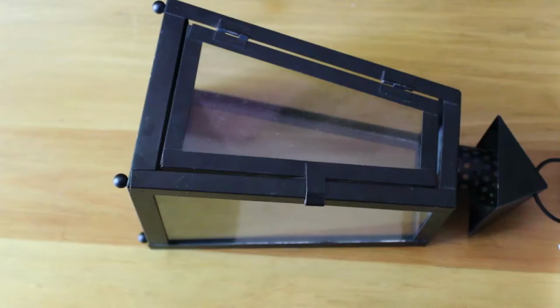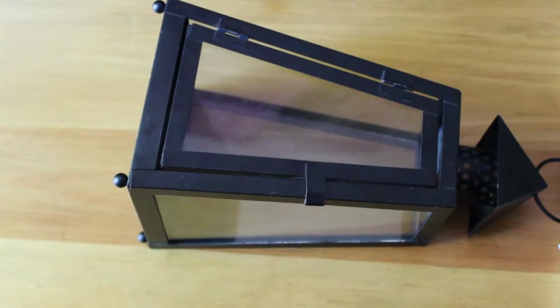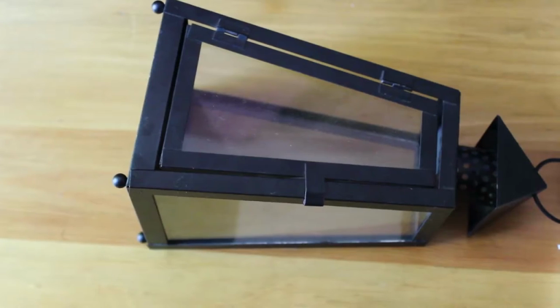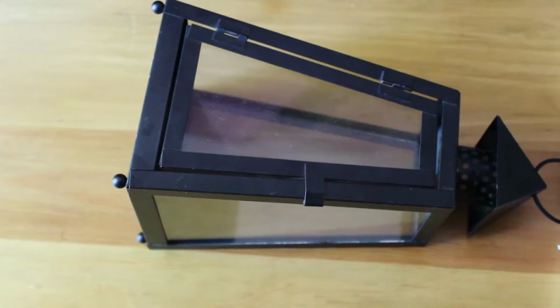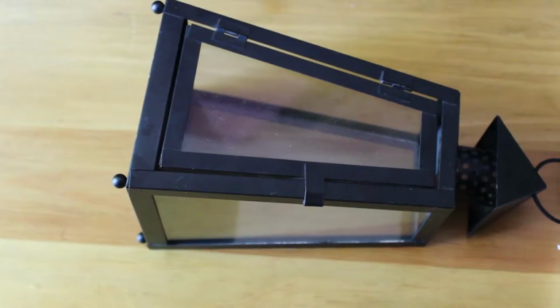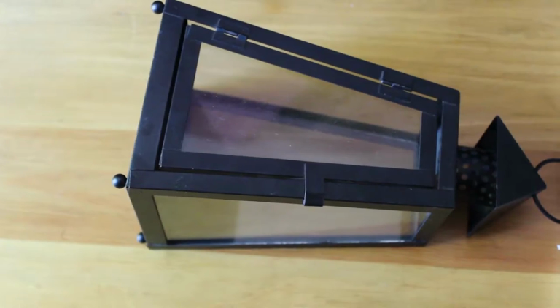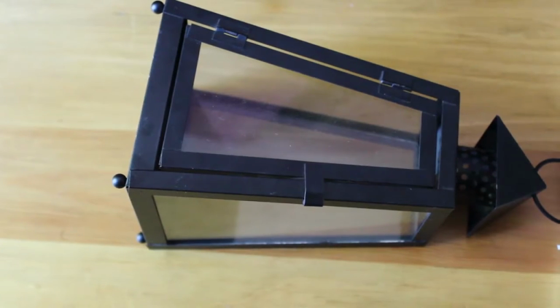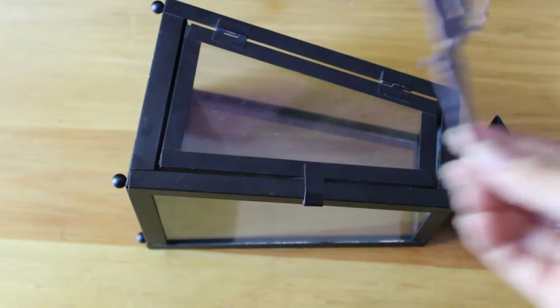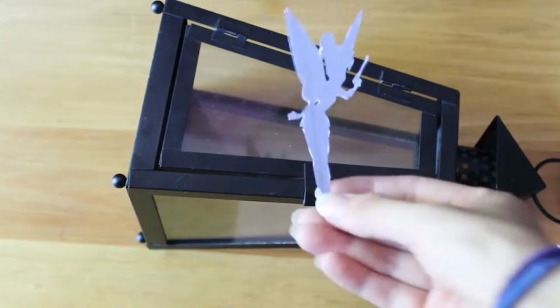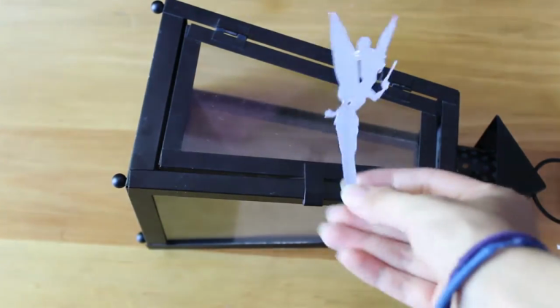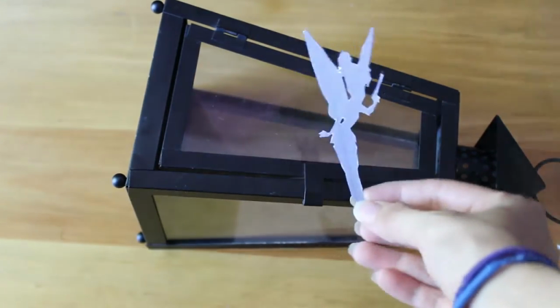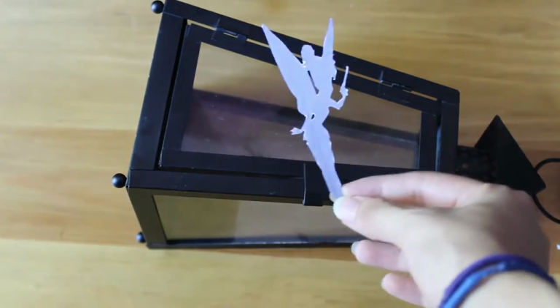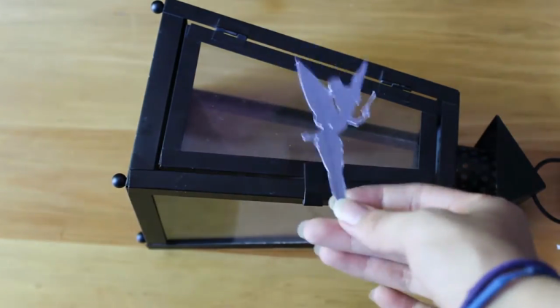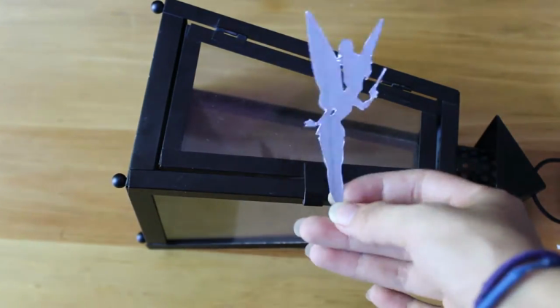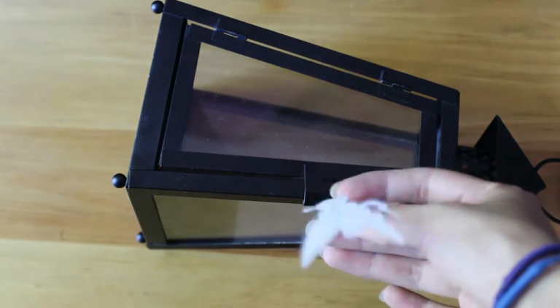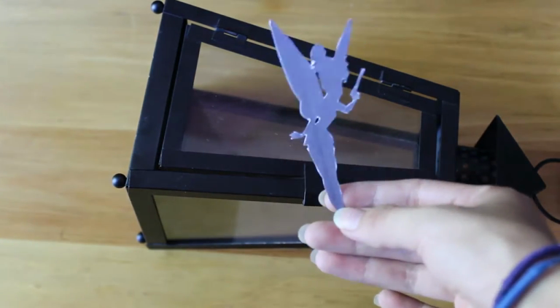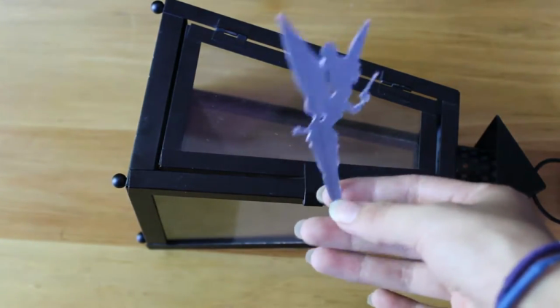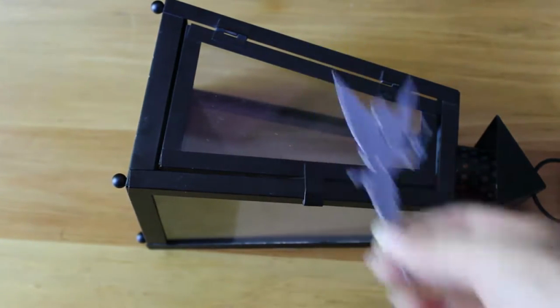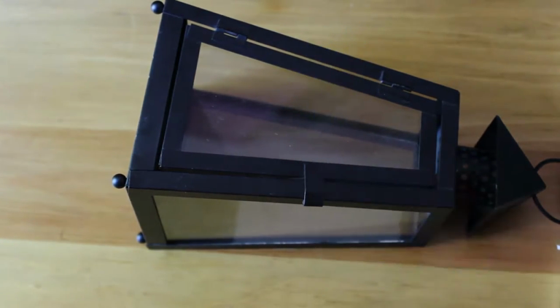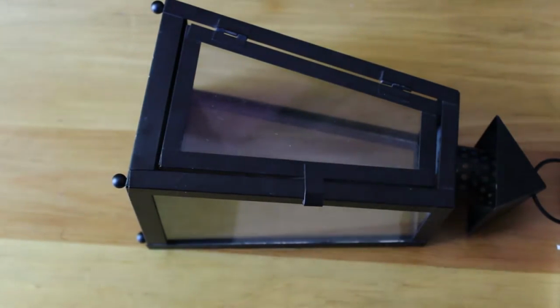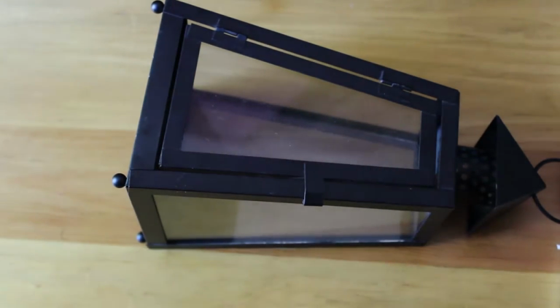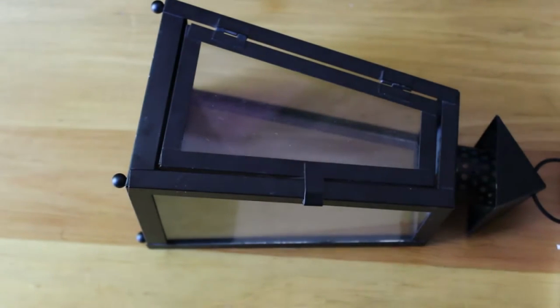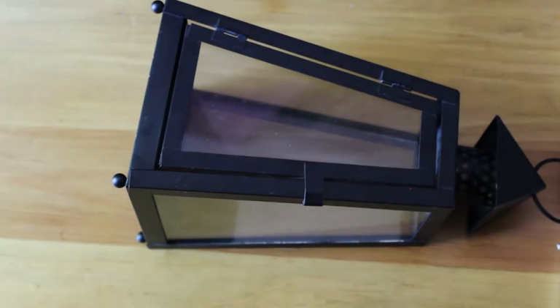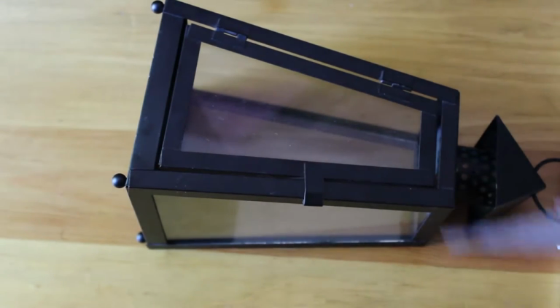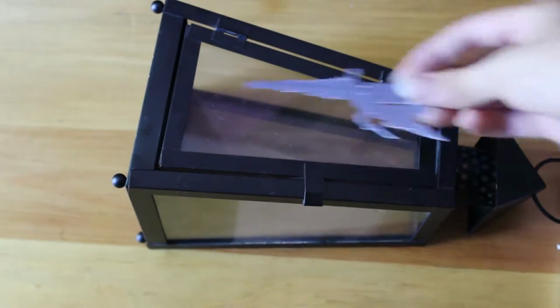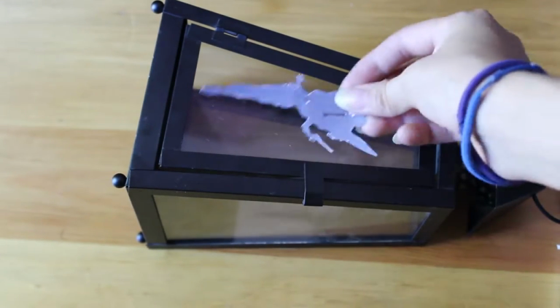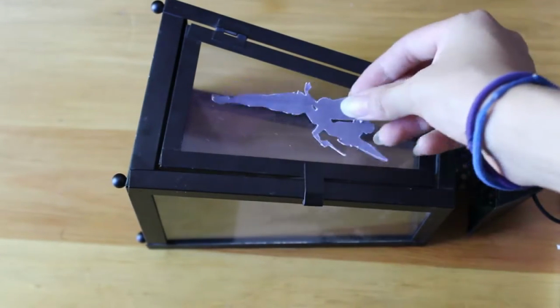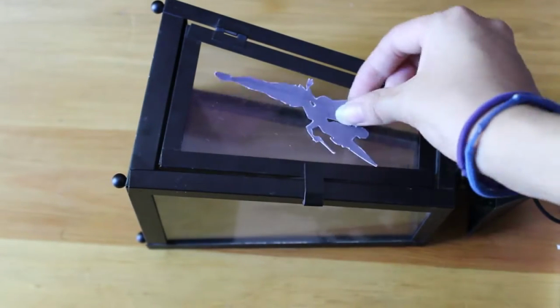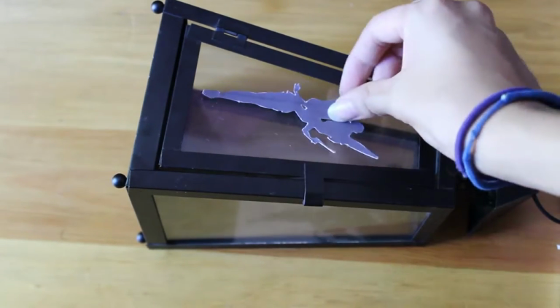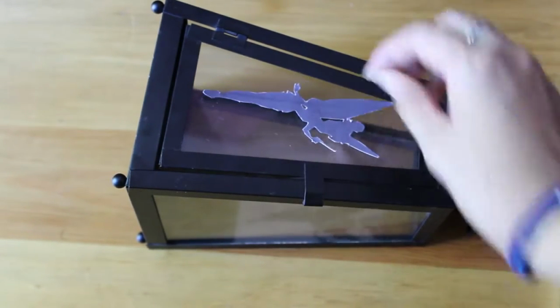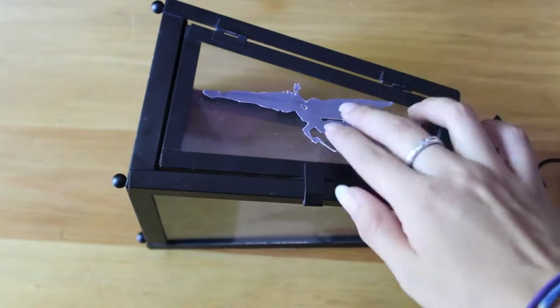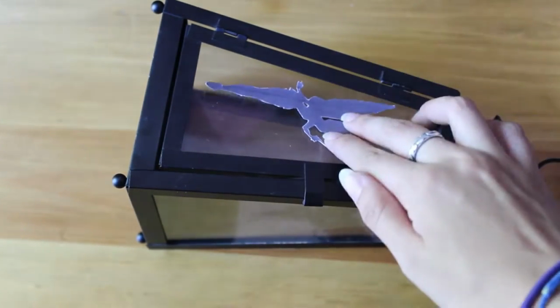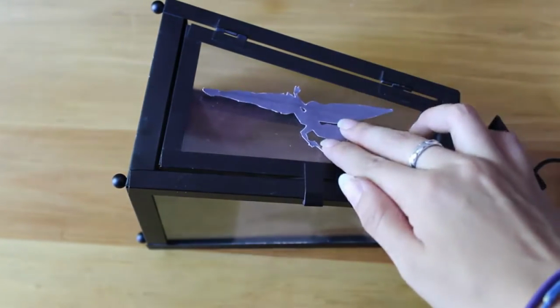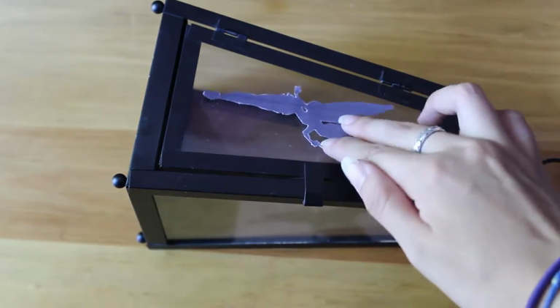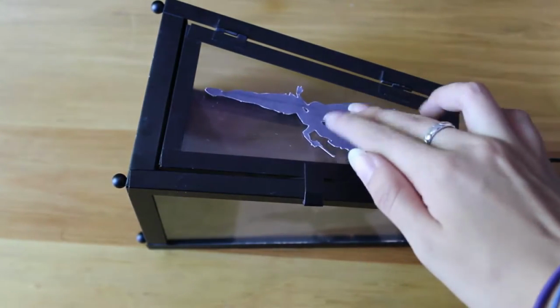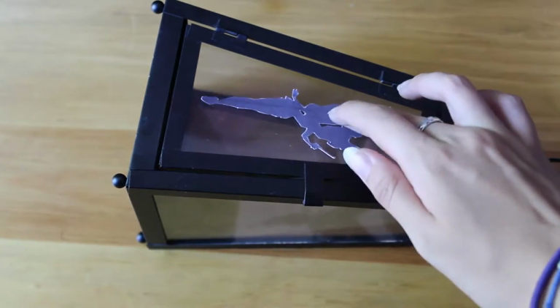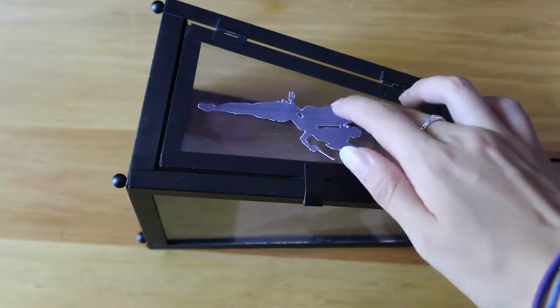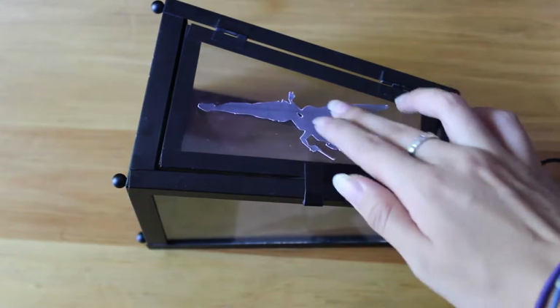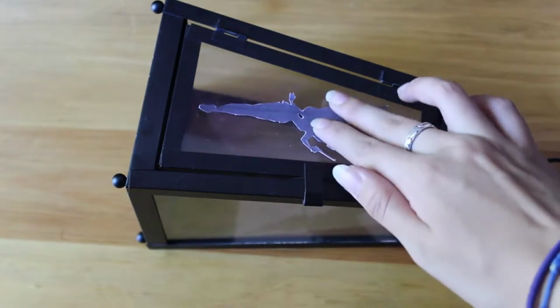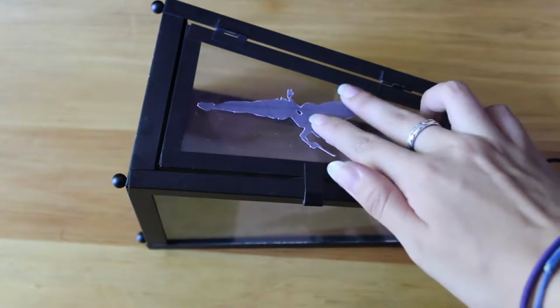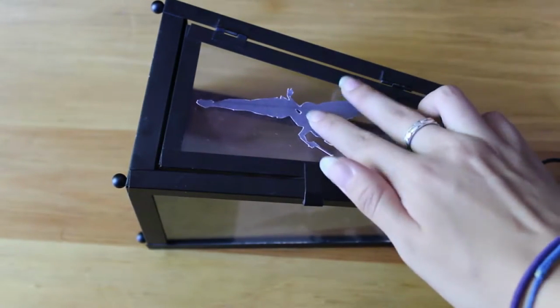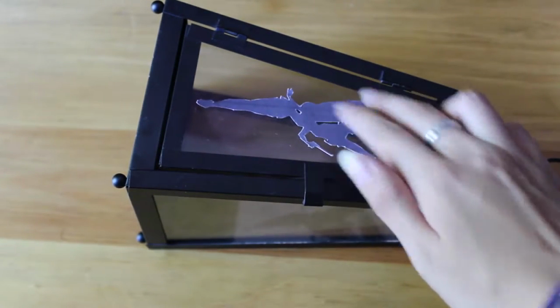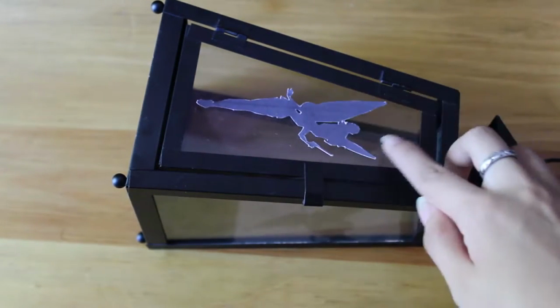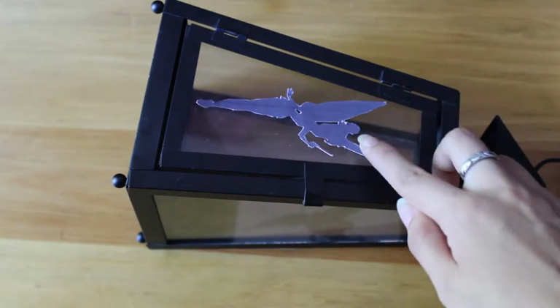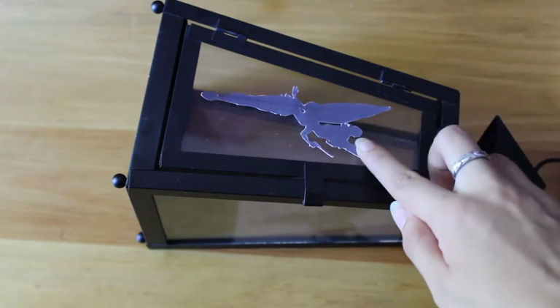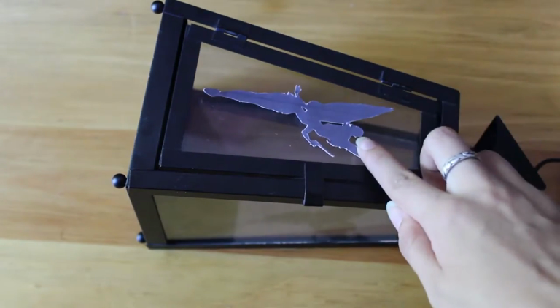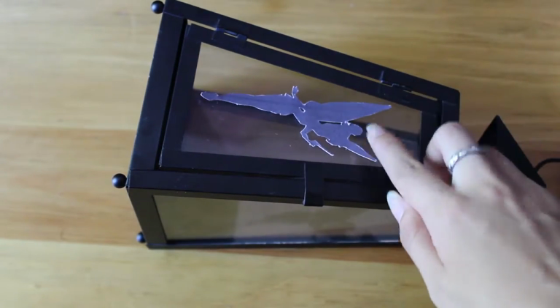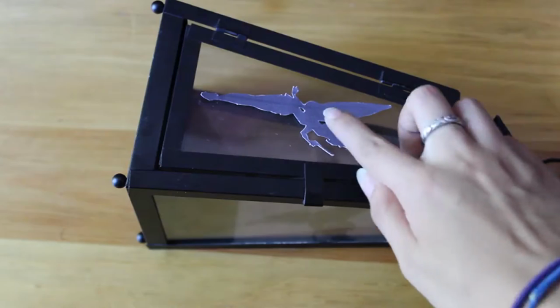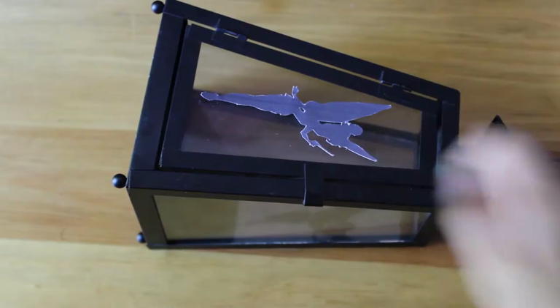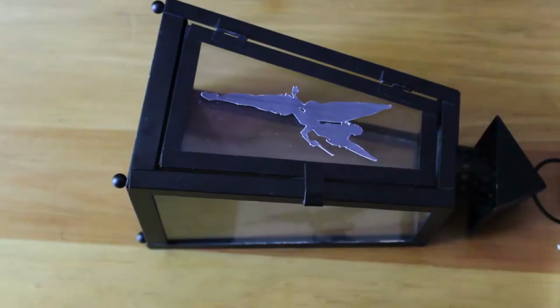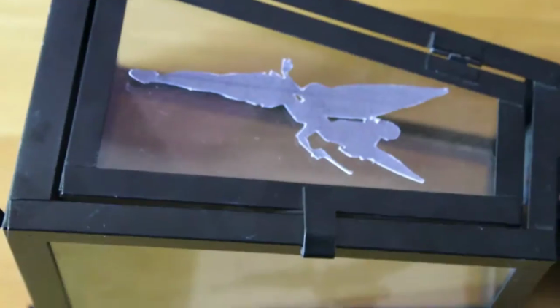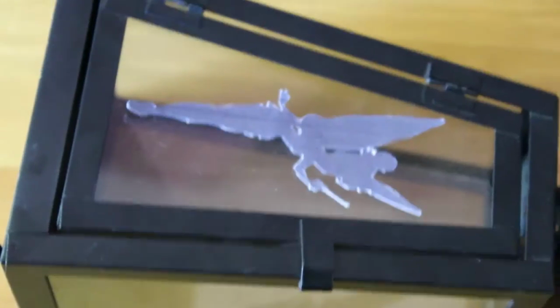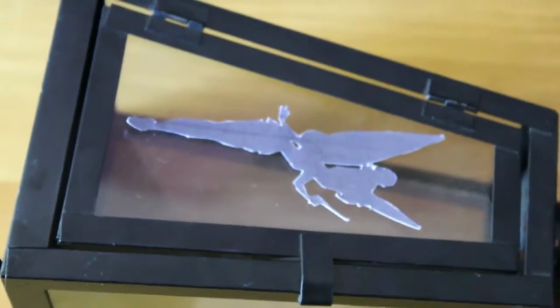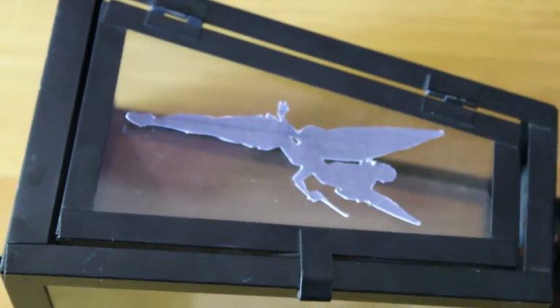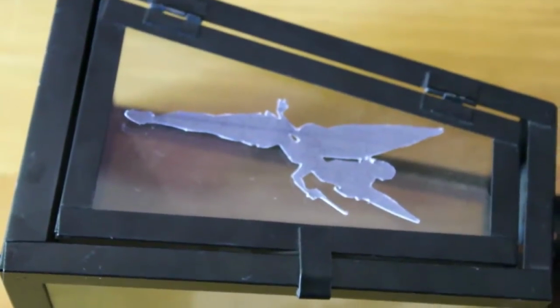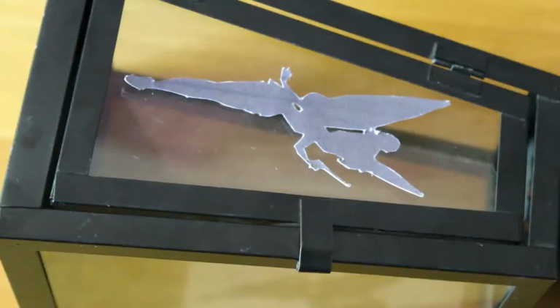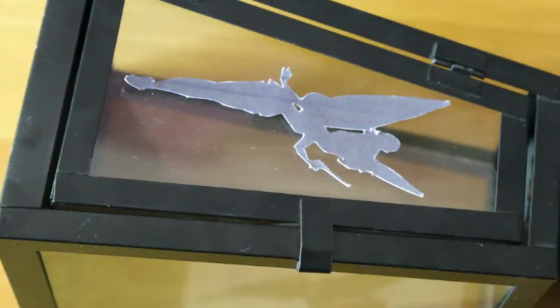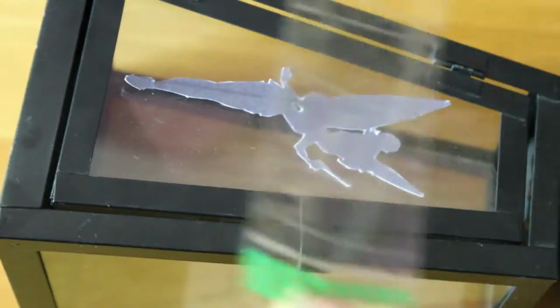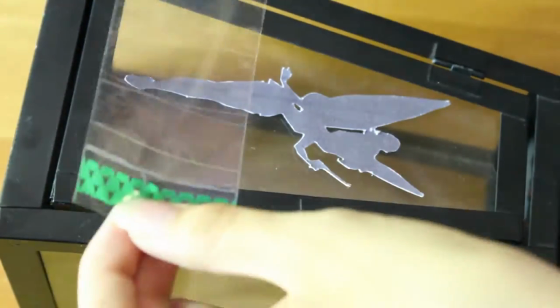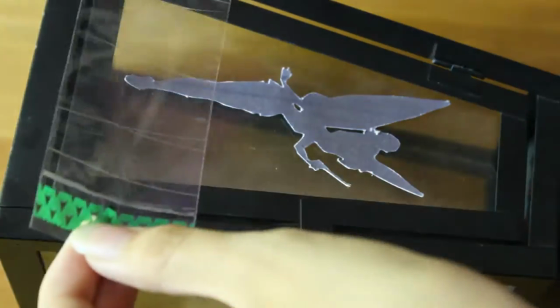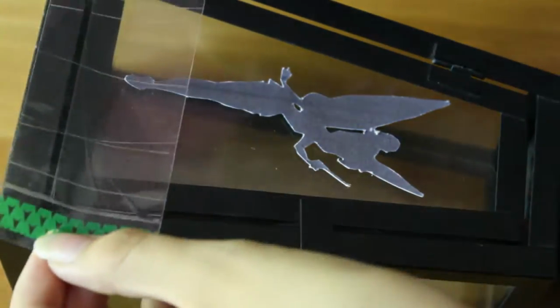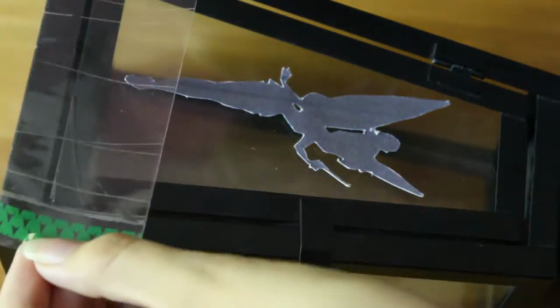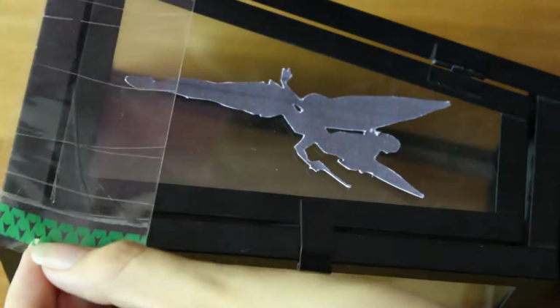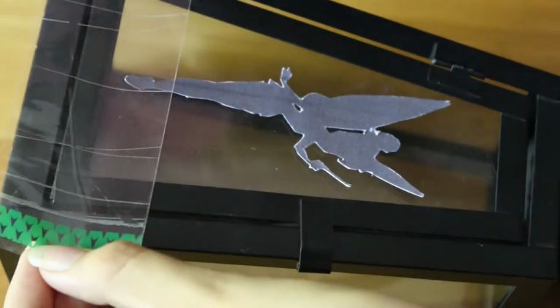Hi everyone! It's been a while, hasn't it? This week I have a new Disney DIY. This is a Peter Pan silhouette lamp project.